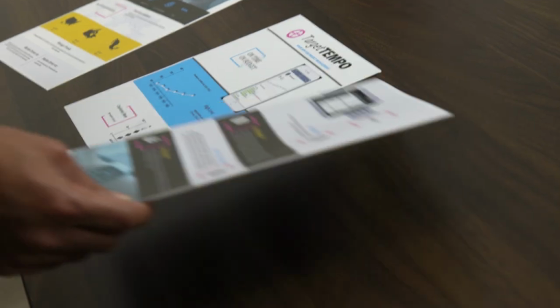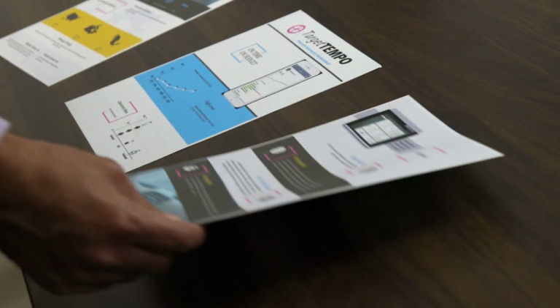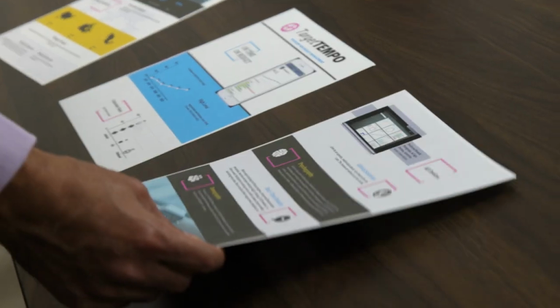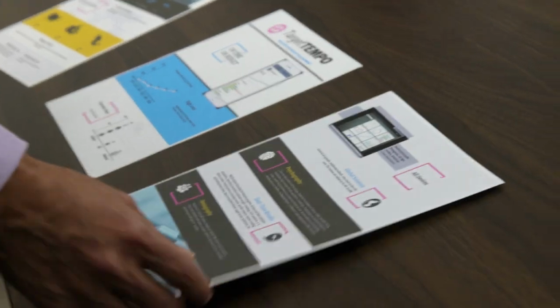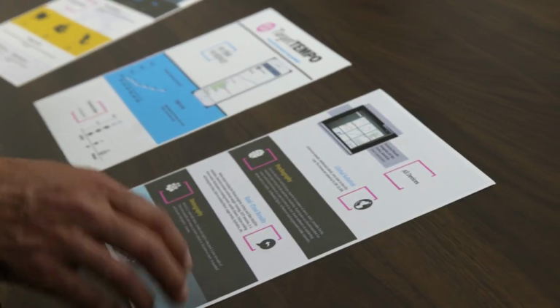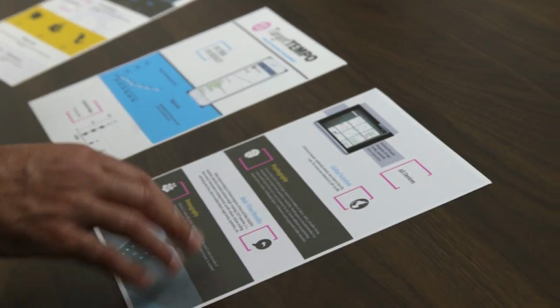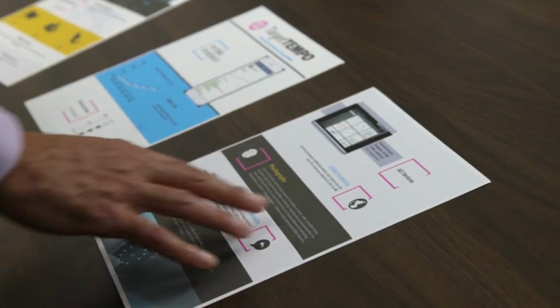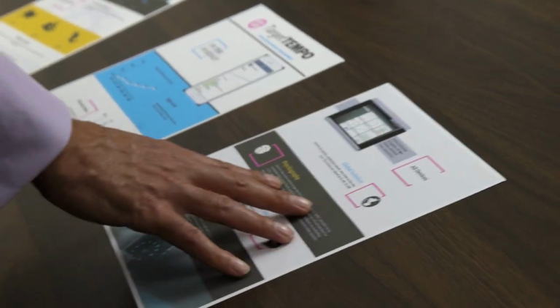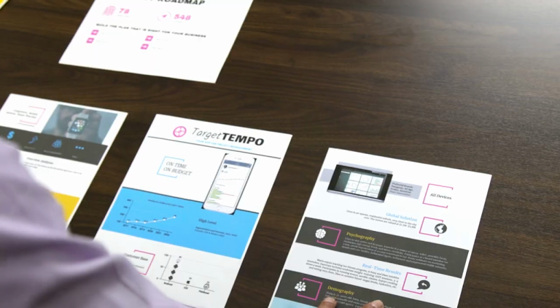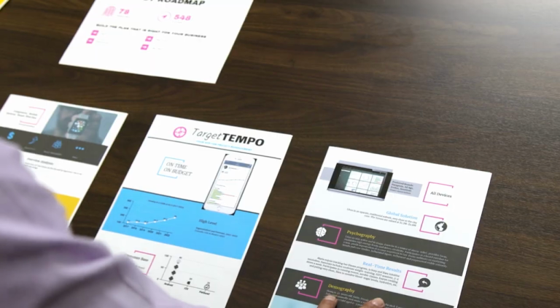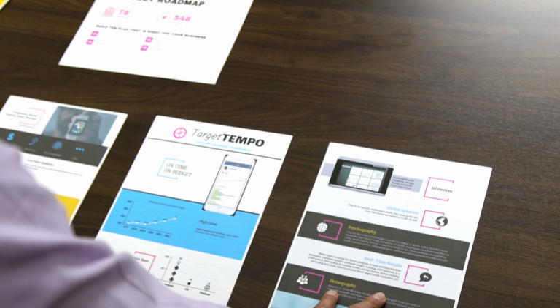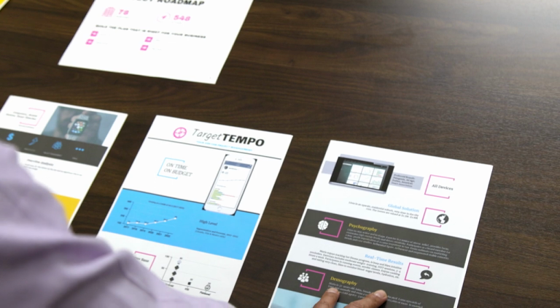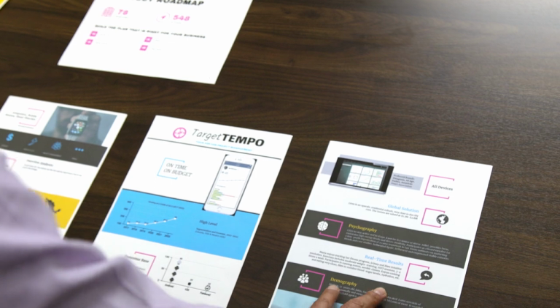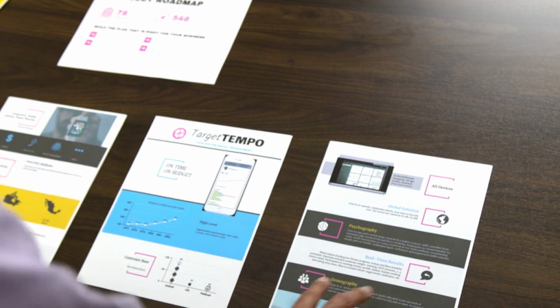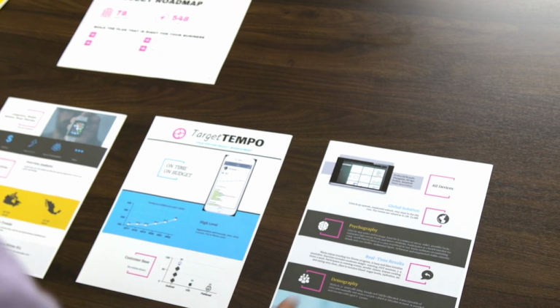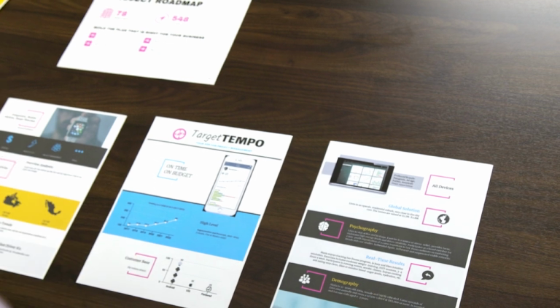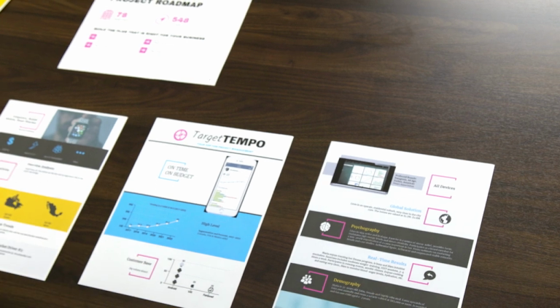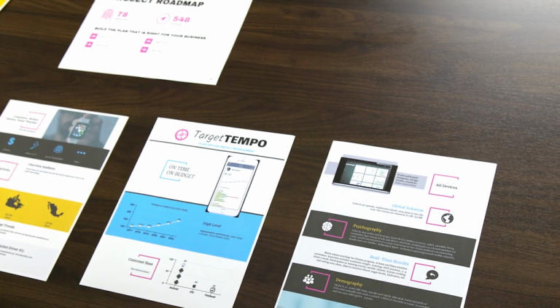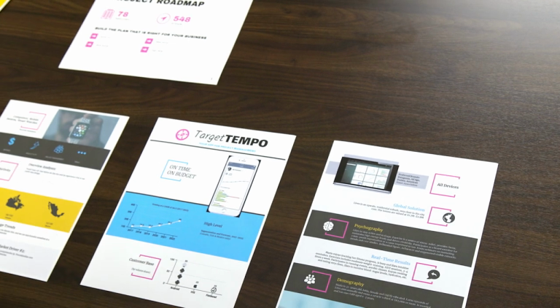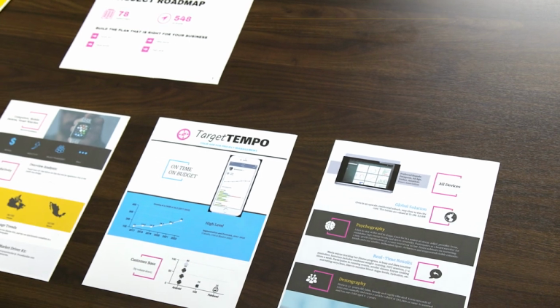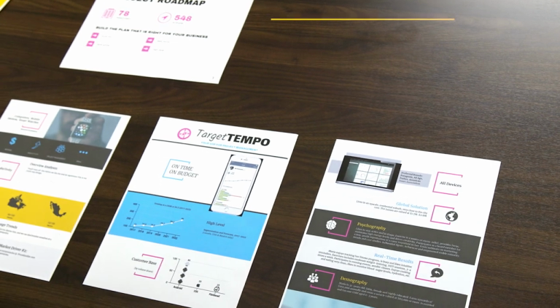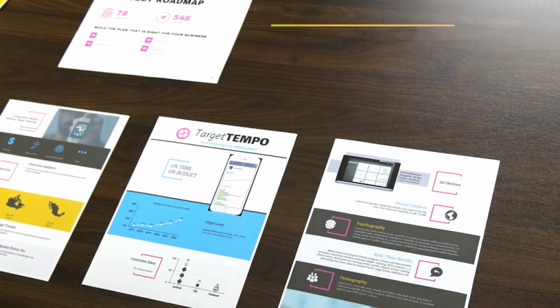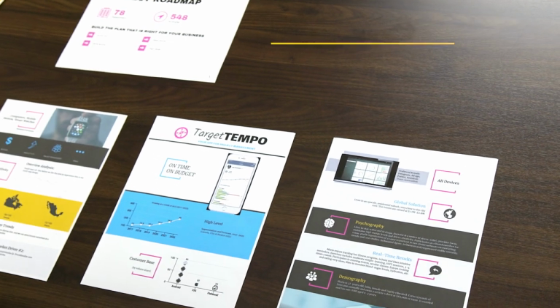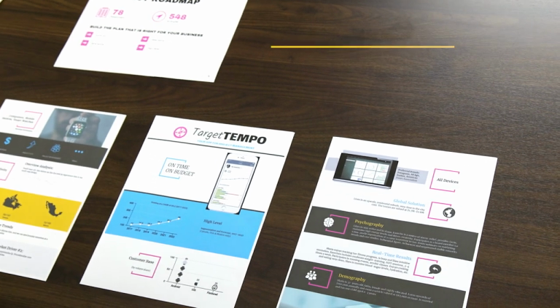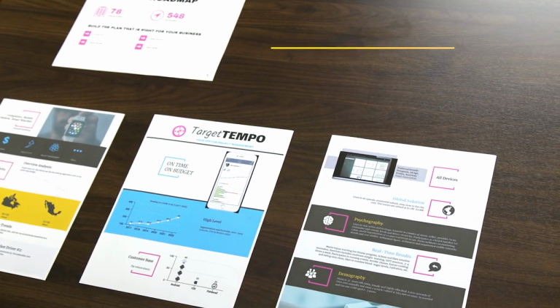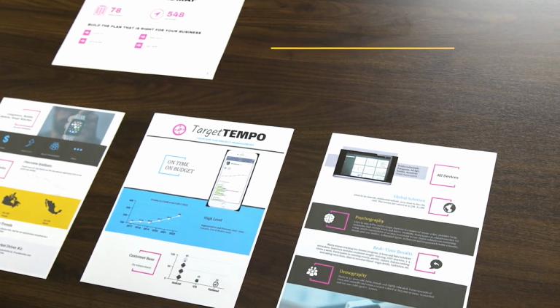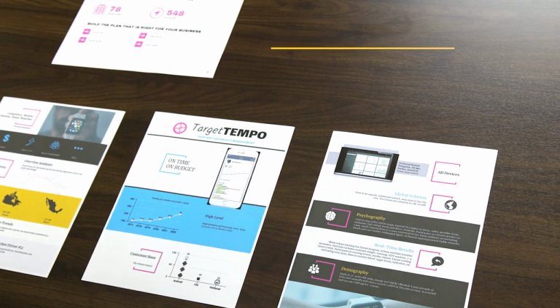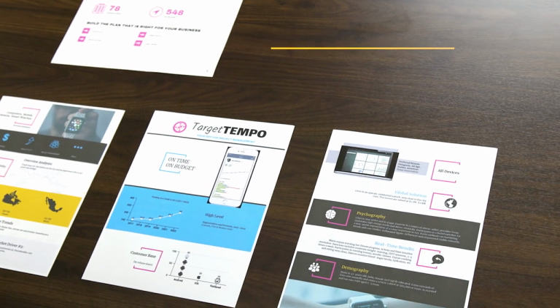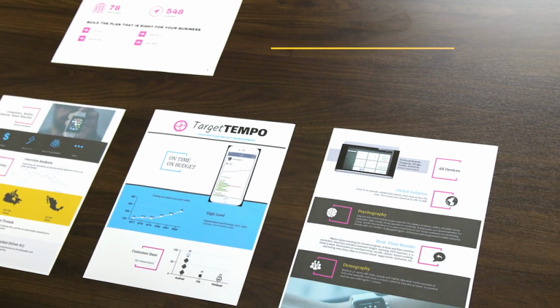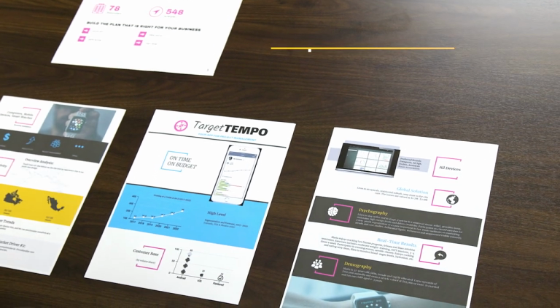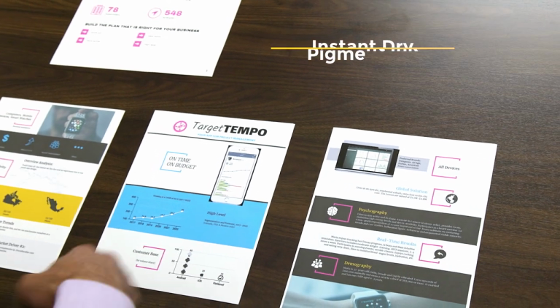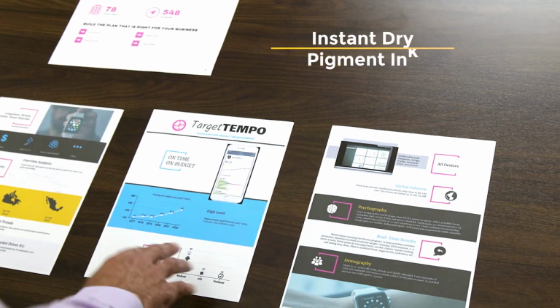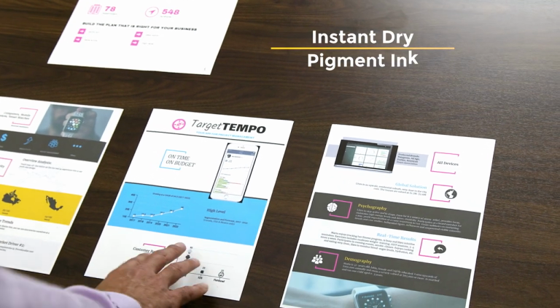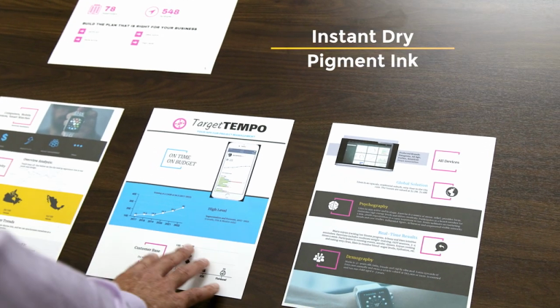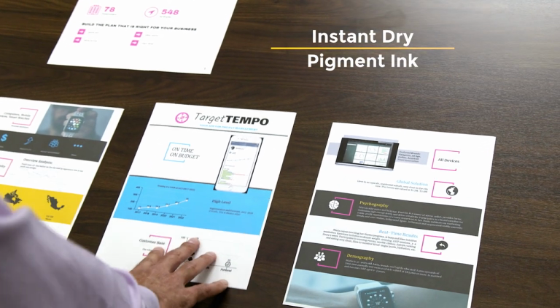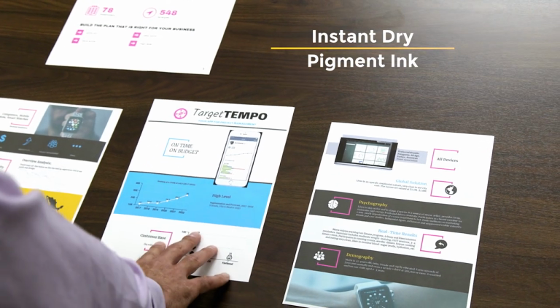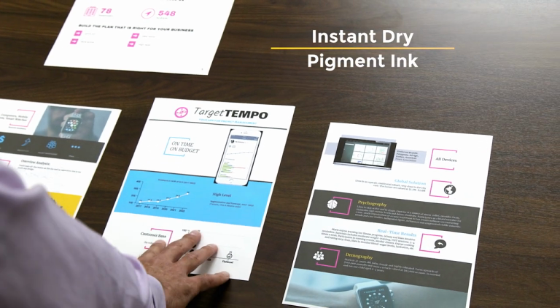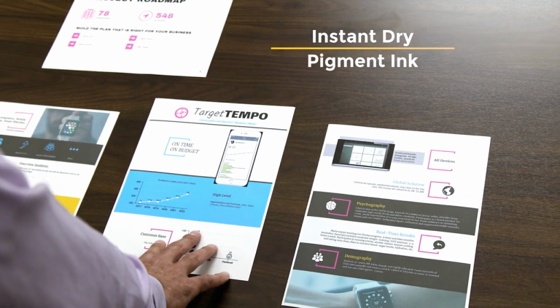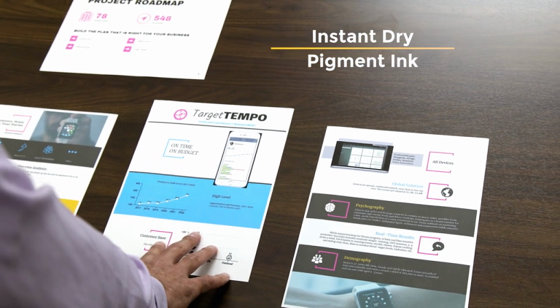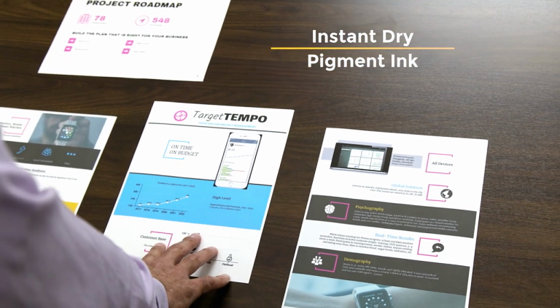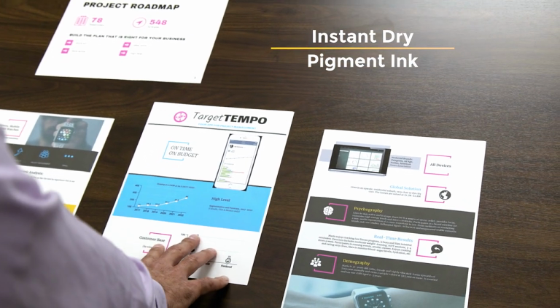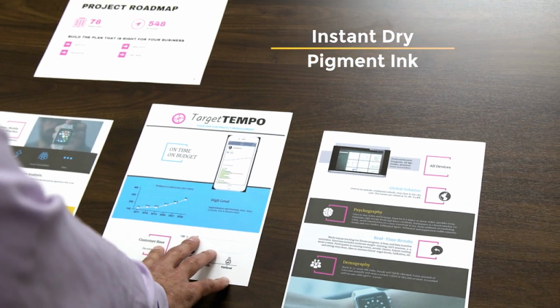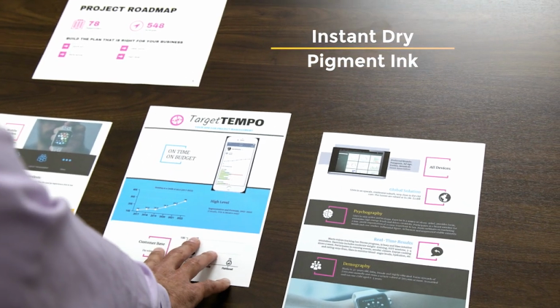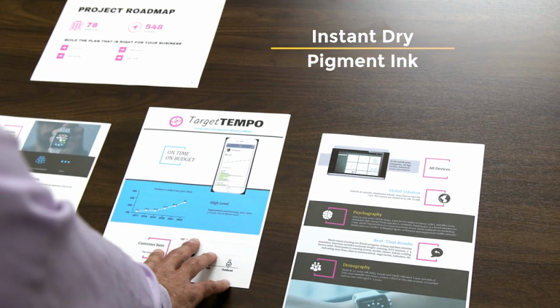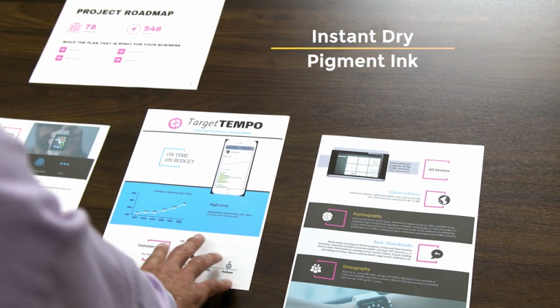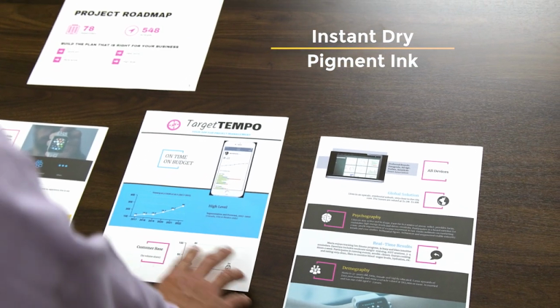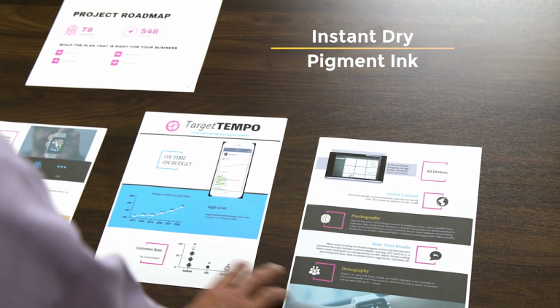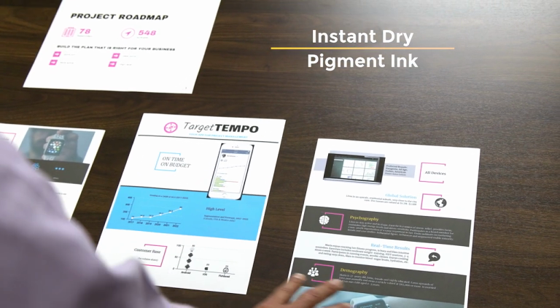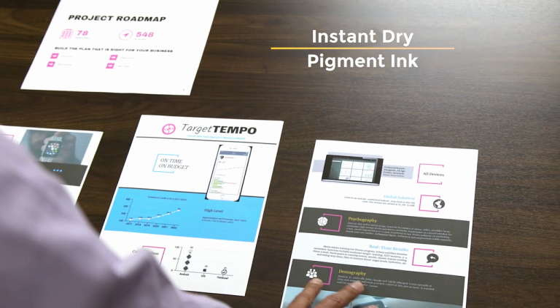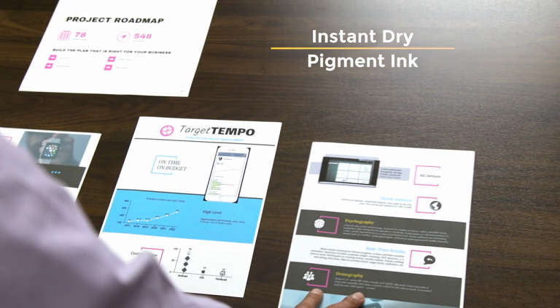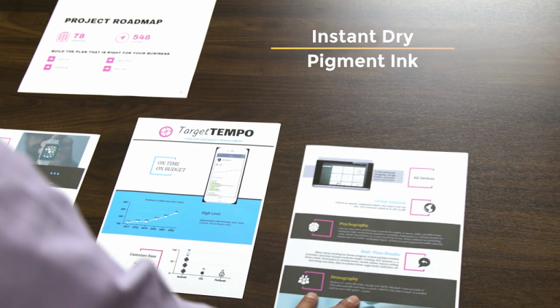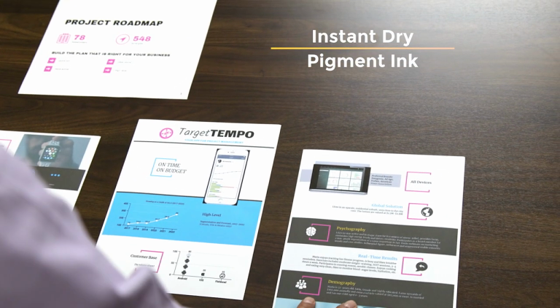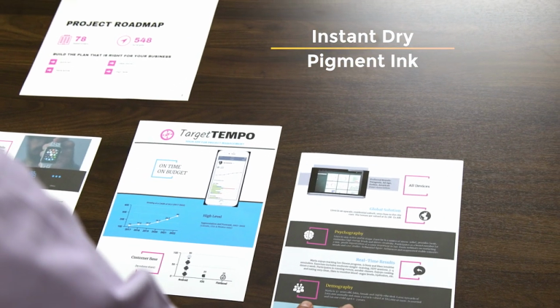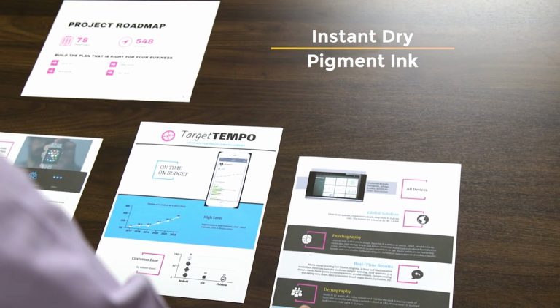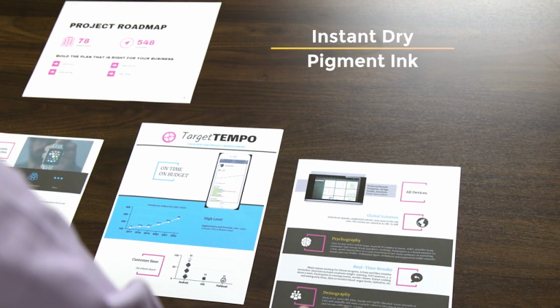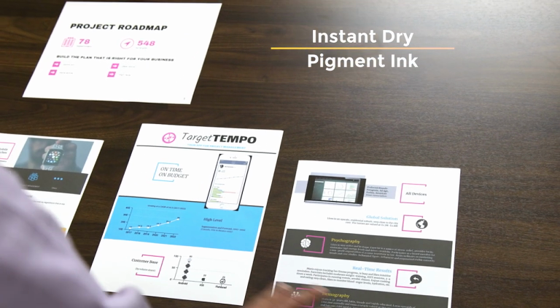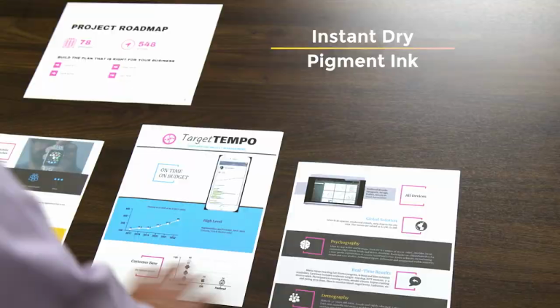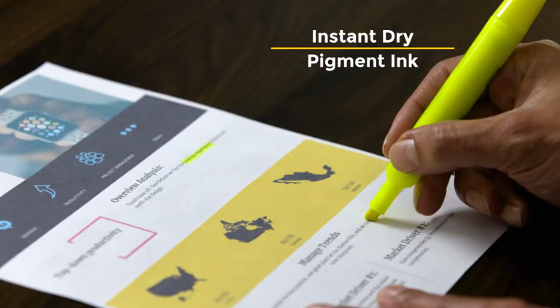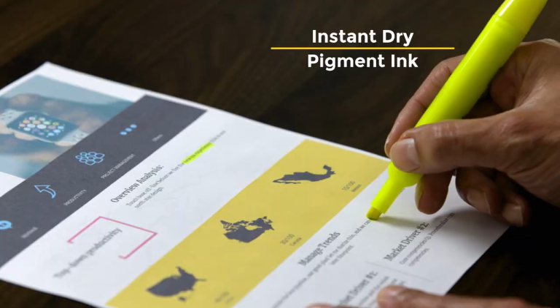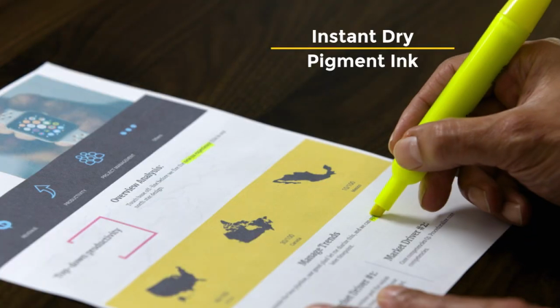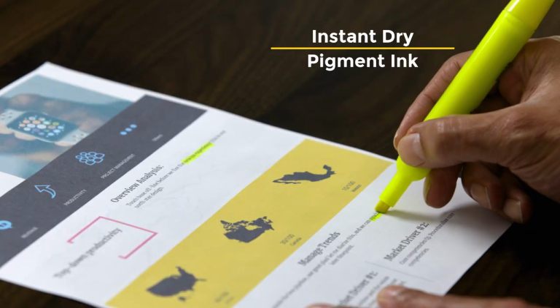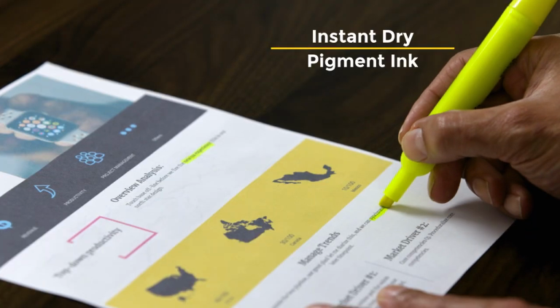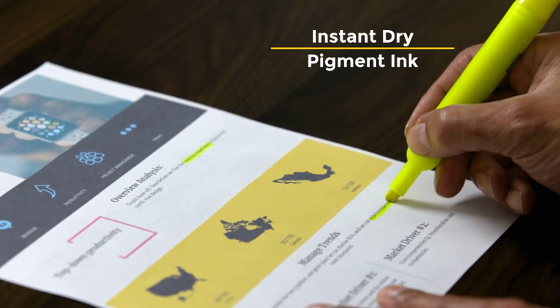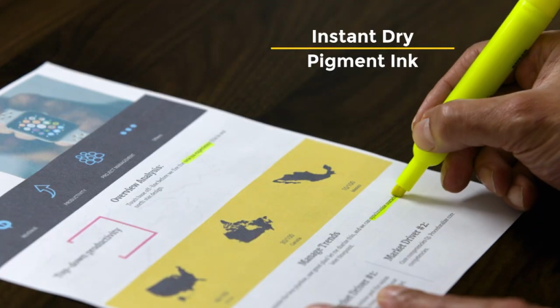EcoTank Pro uses Epson DuraBrite ET instant-dry pigment inks for crisp, vibrant prints in black-and-white and color.